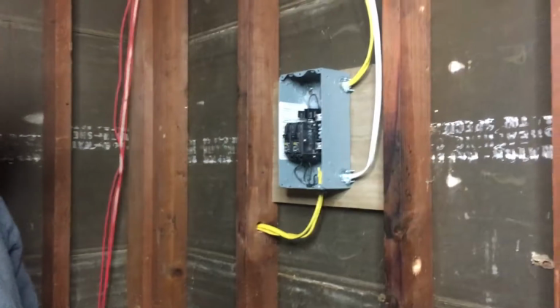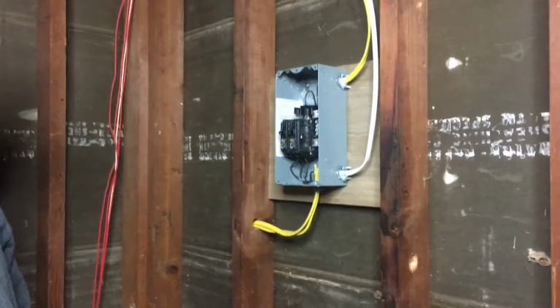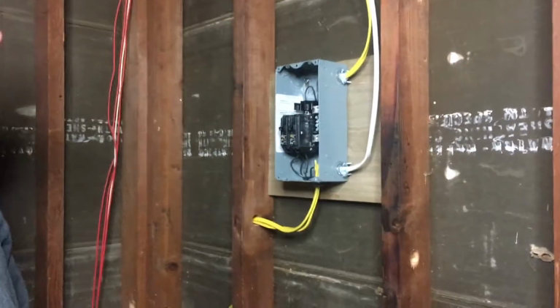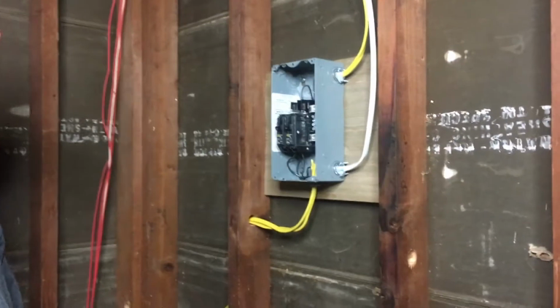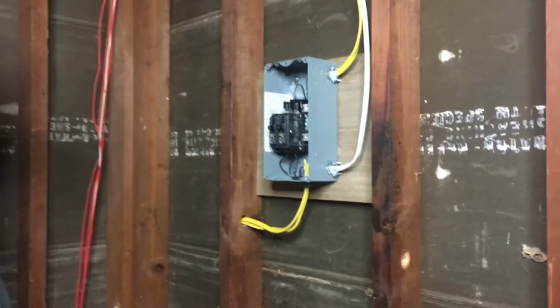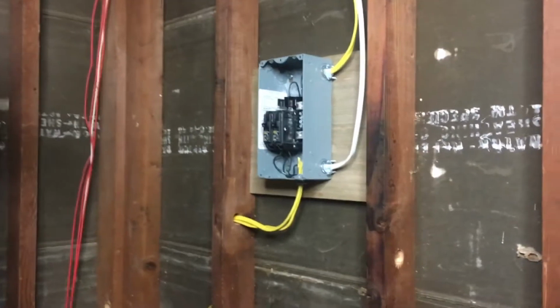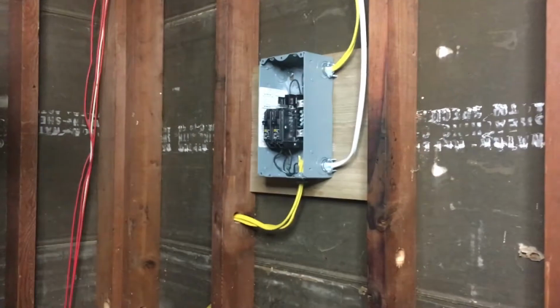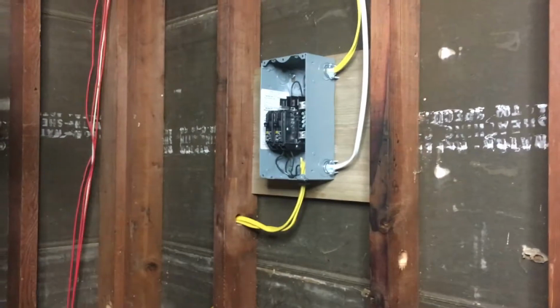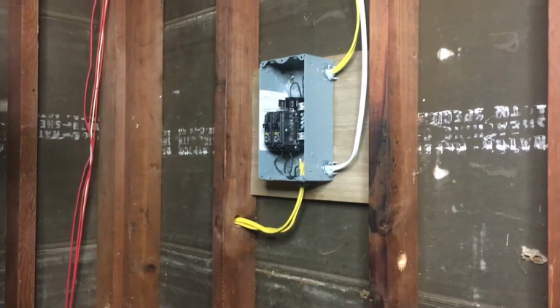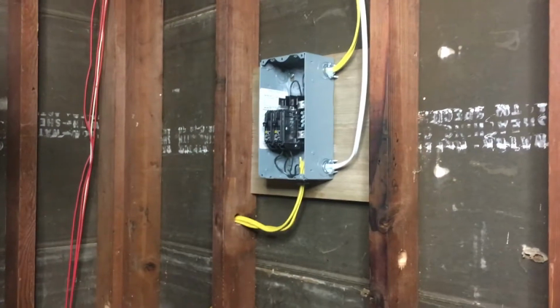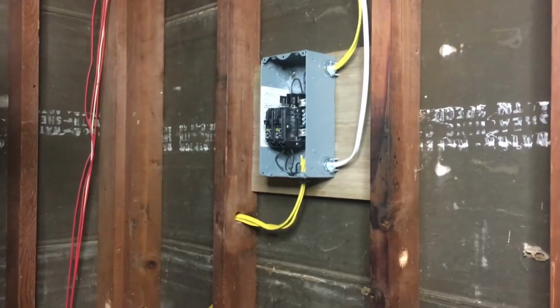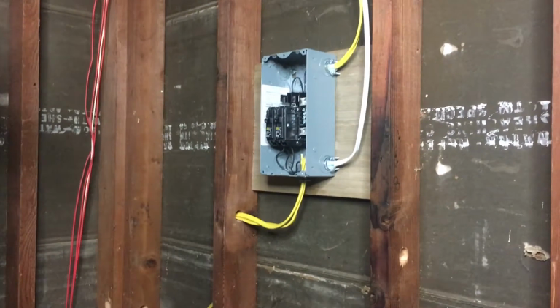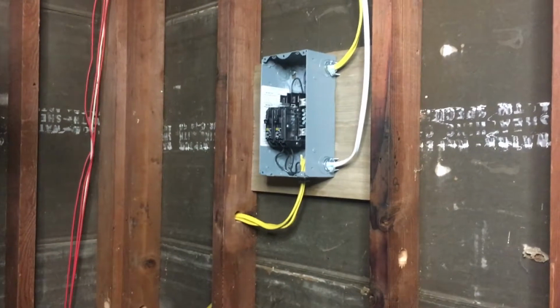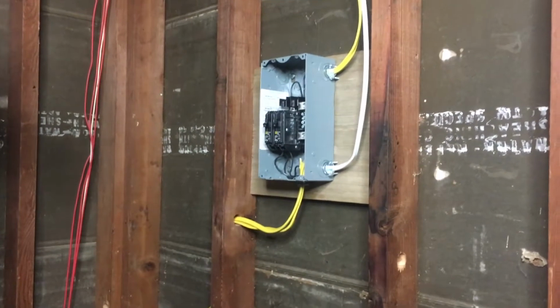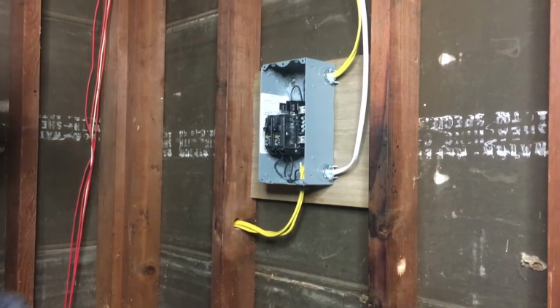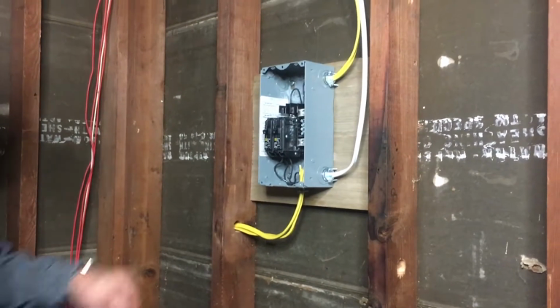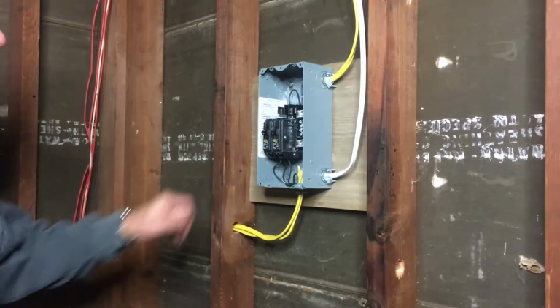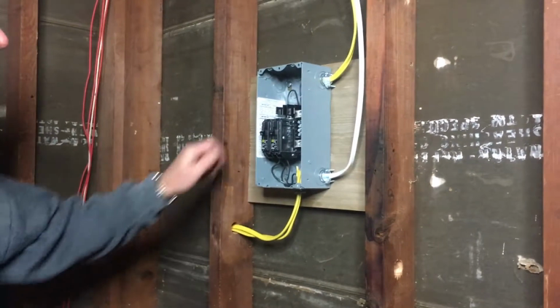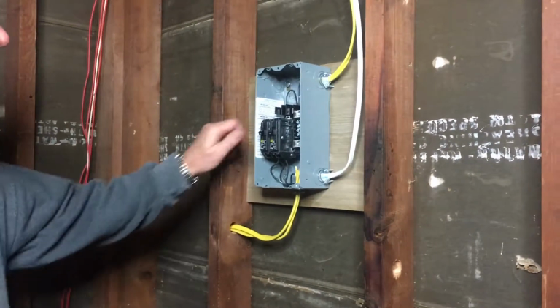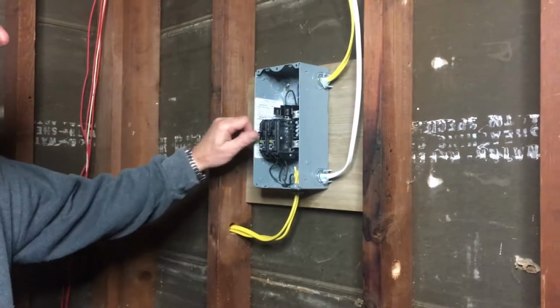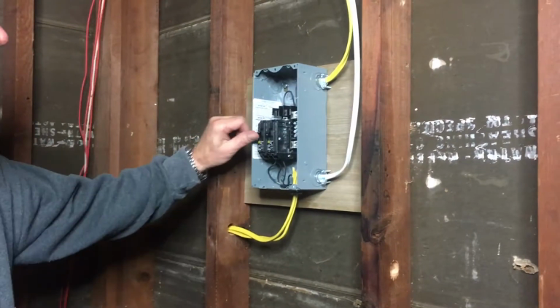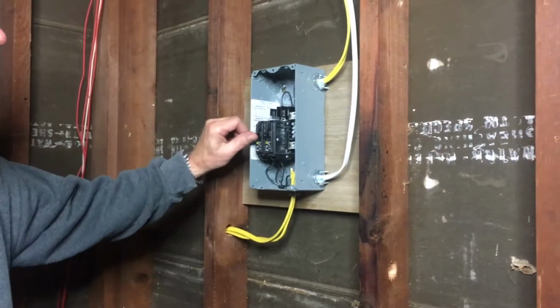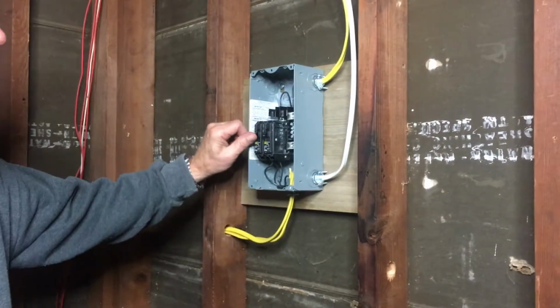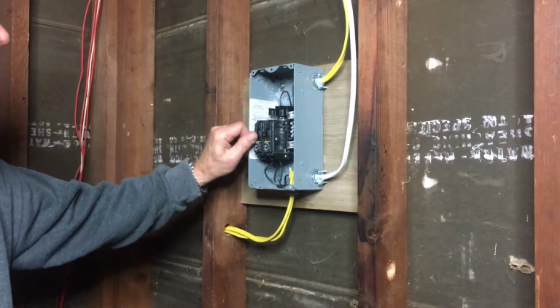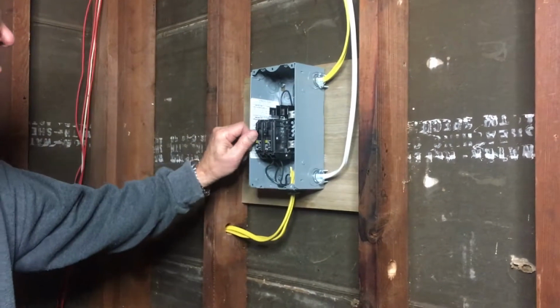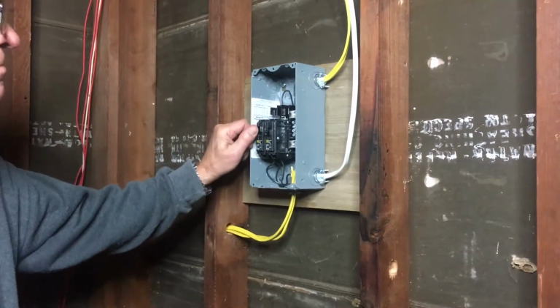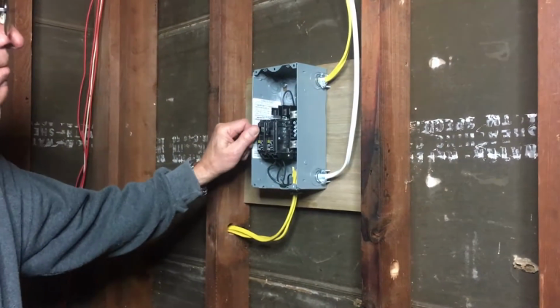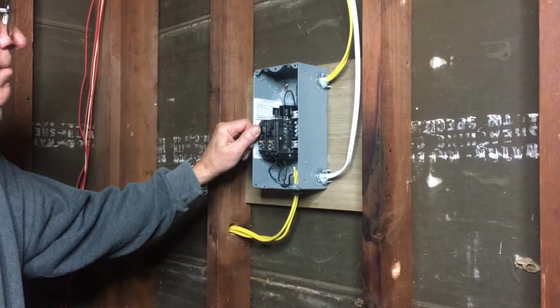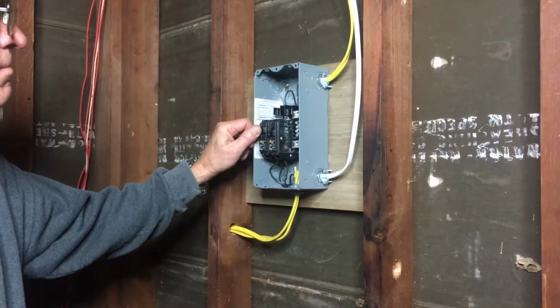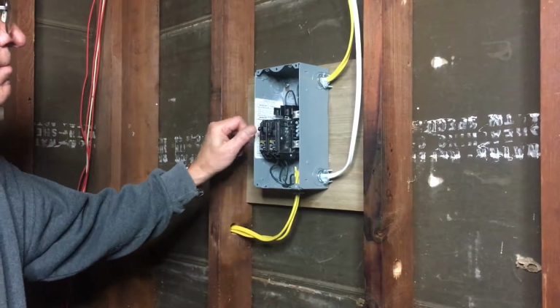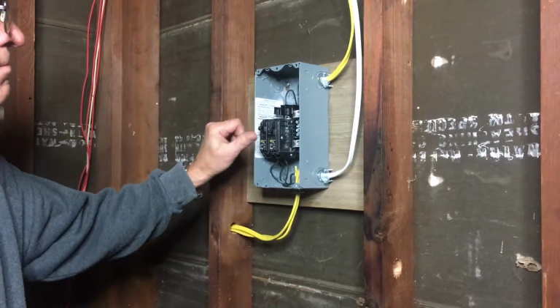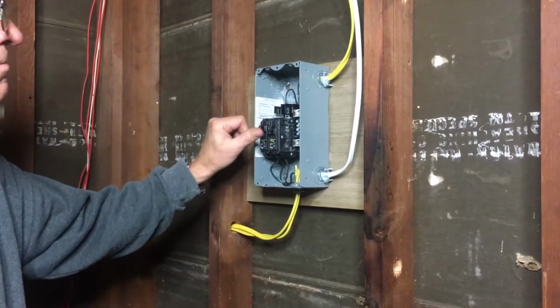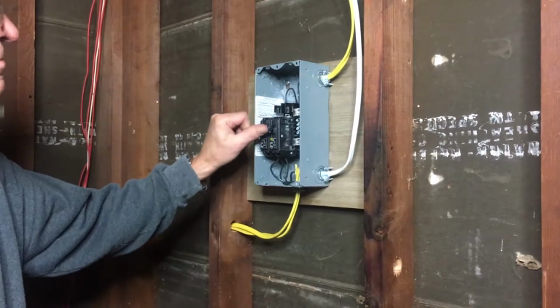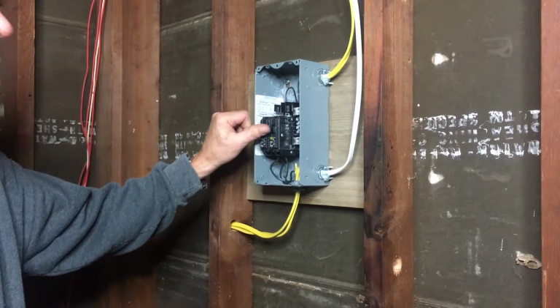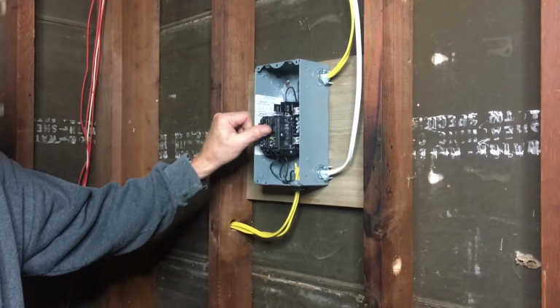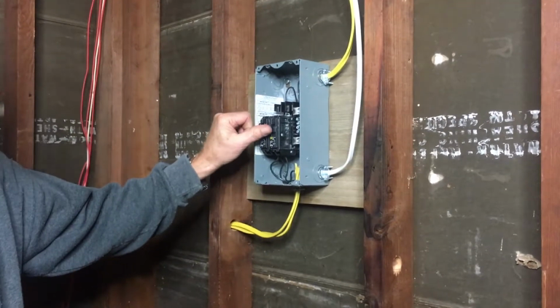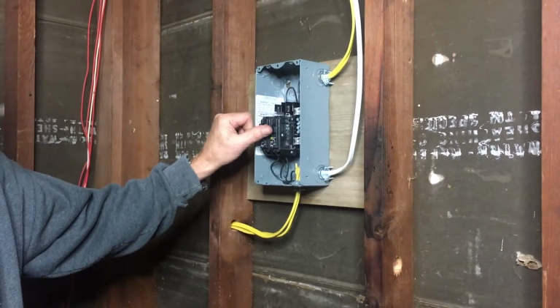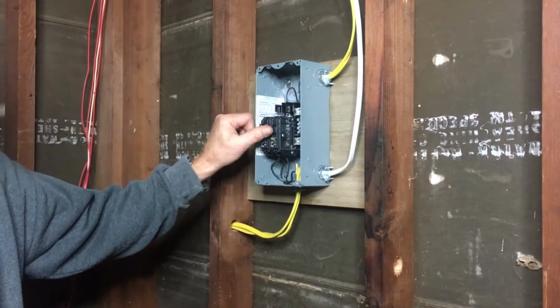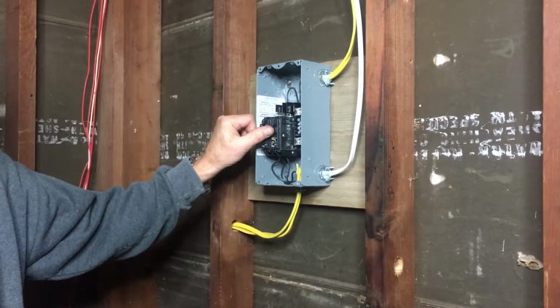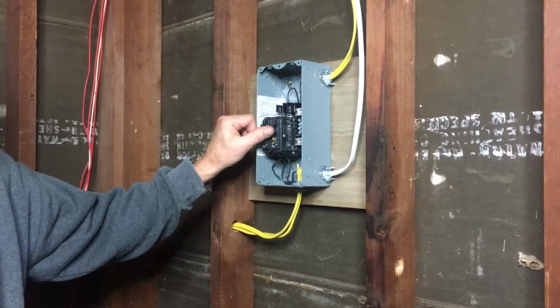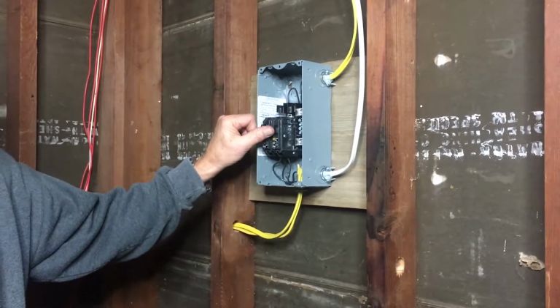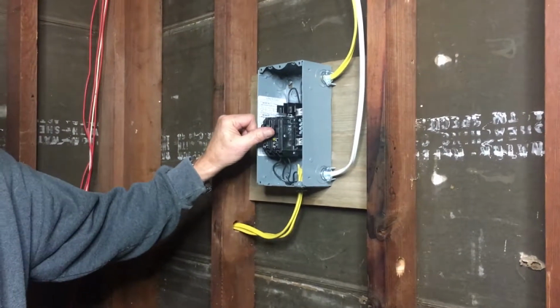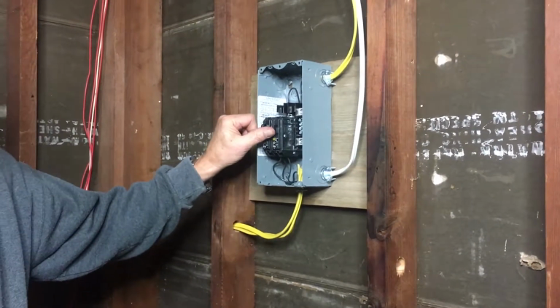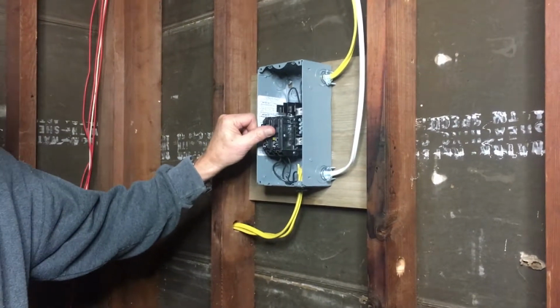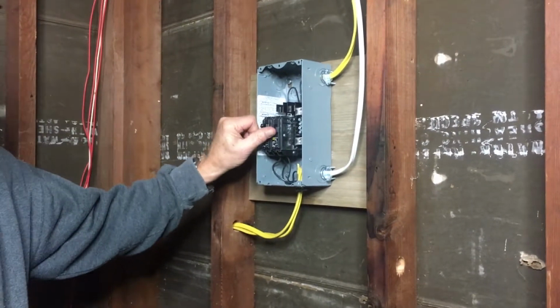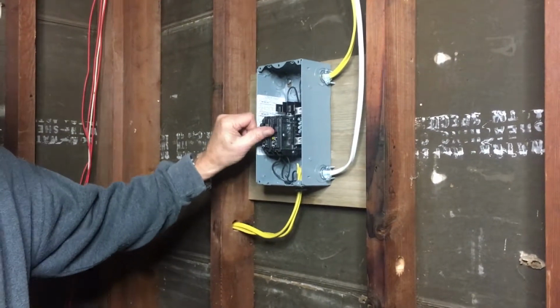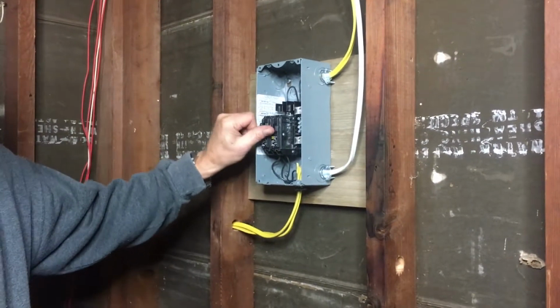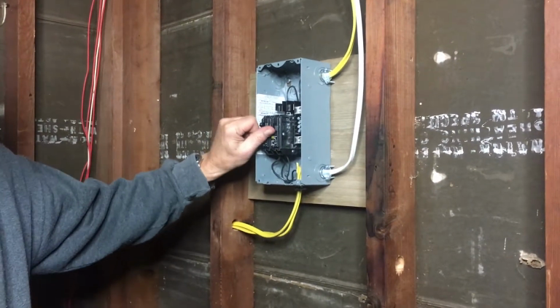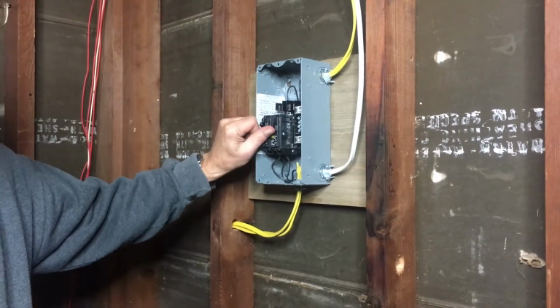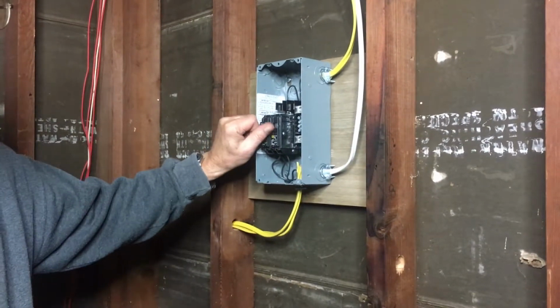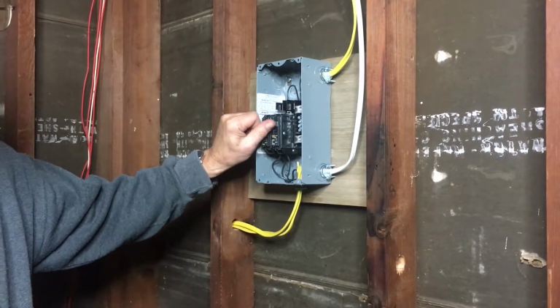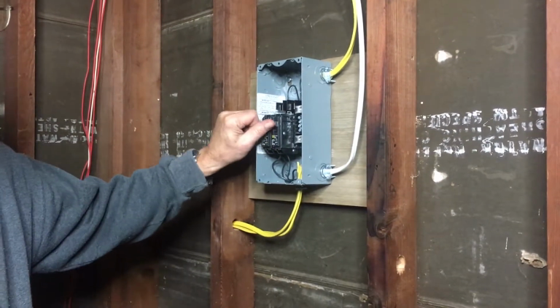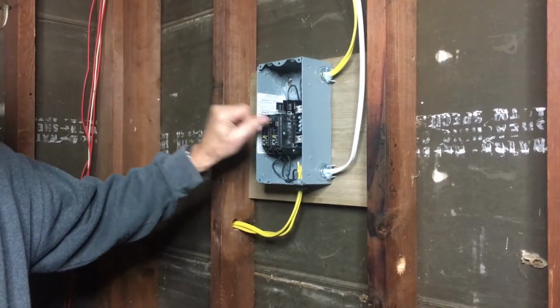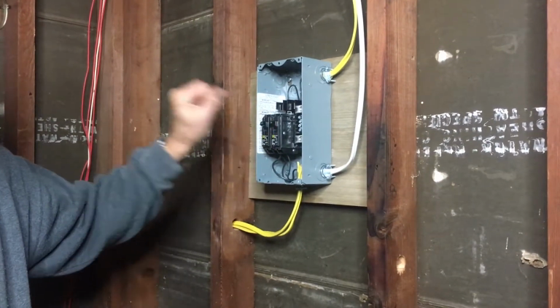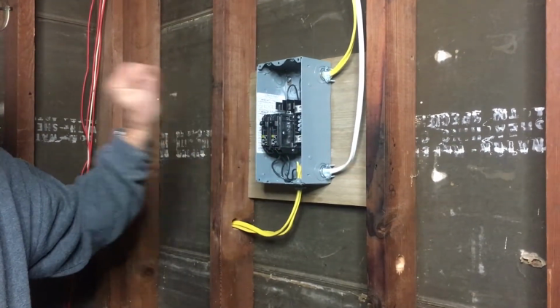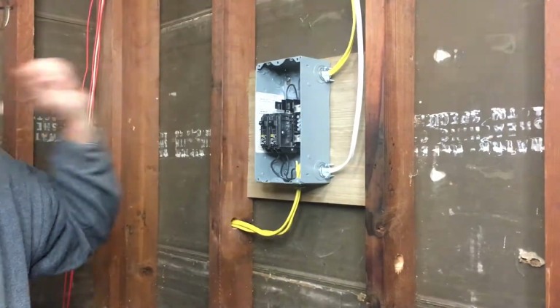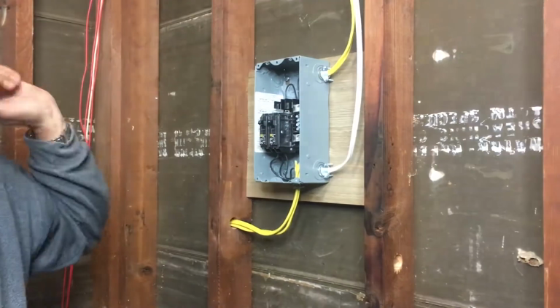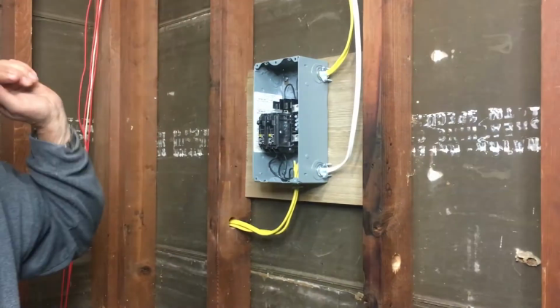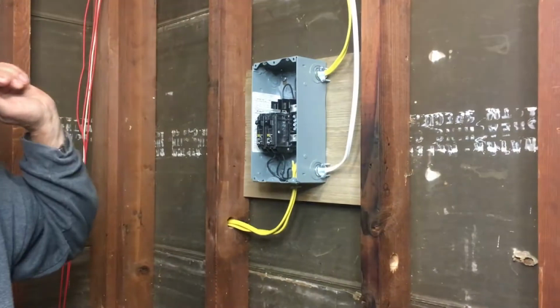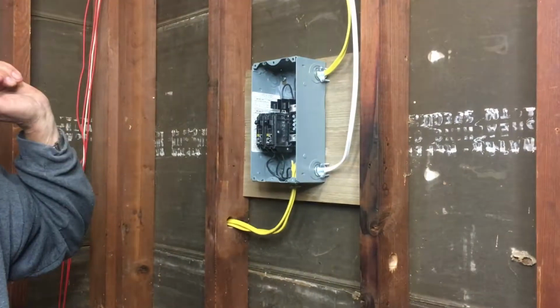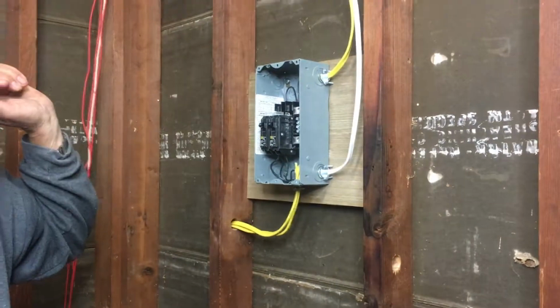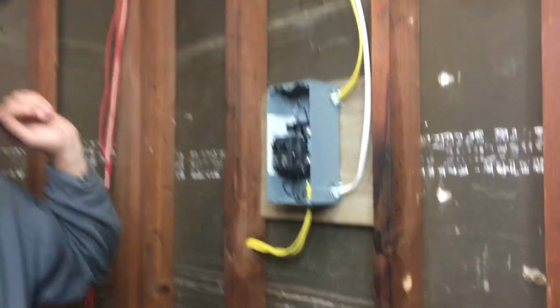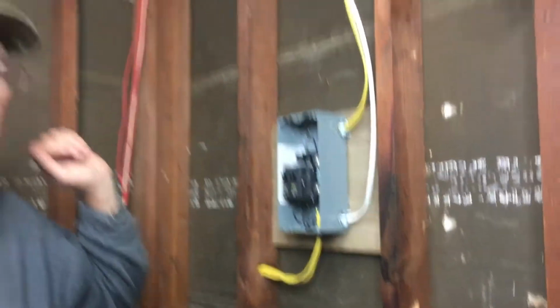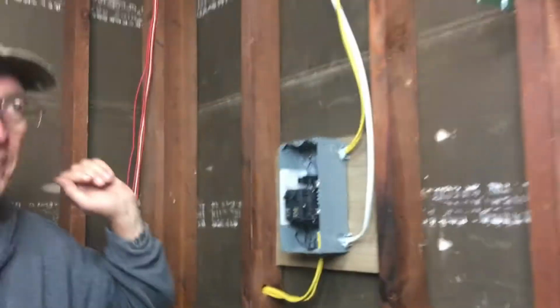We thought the project was done, so we decided to flip the breakers... and oh!